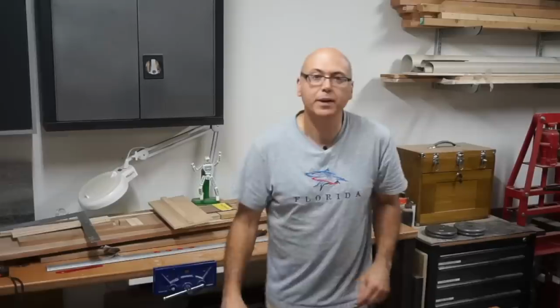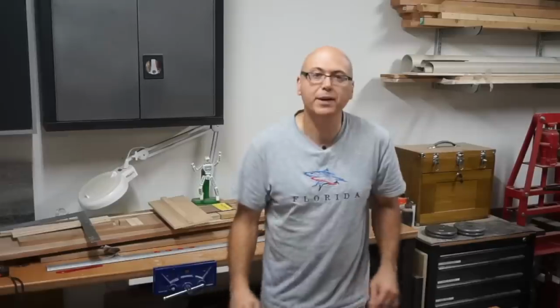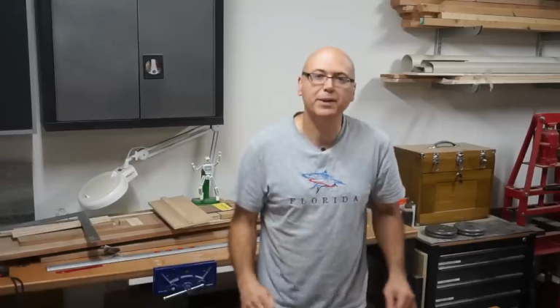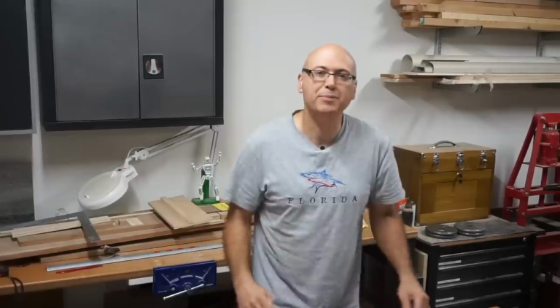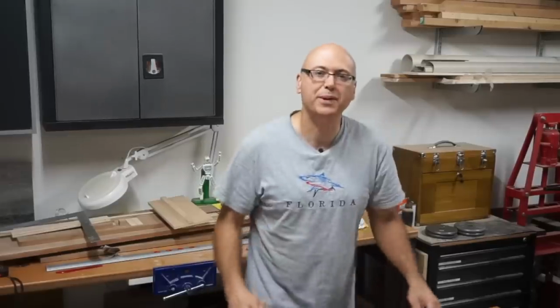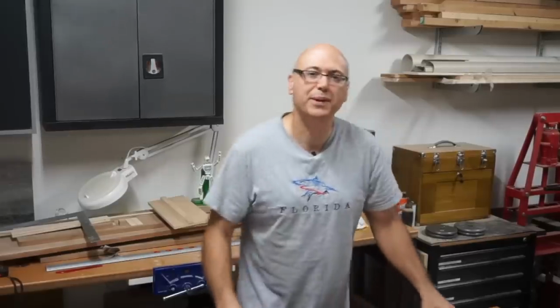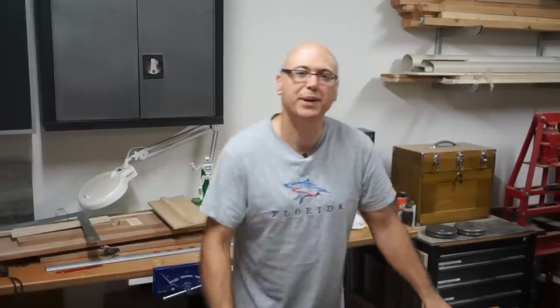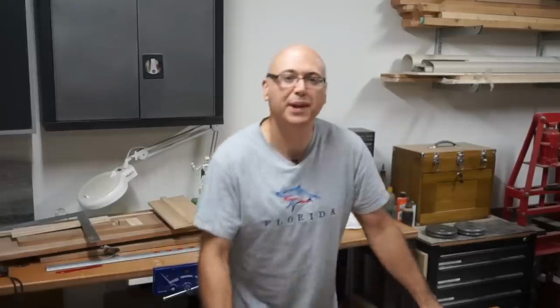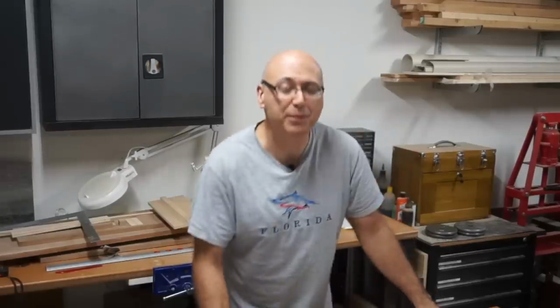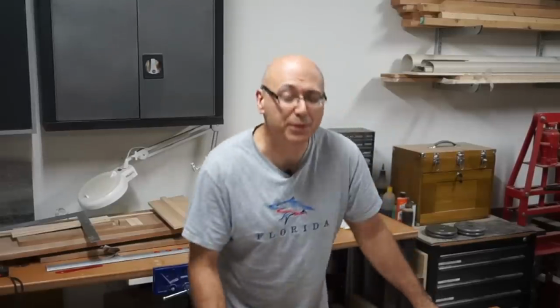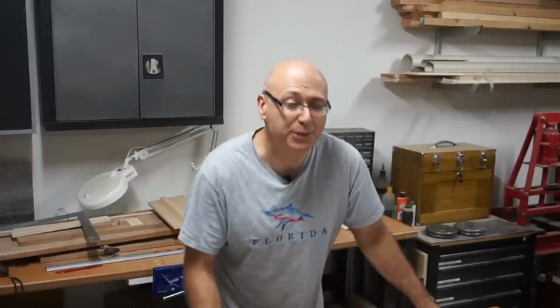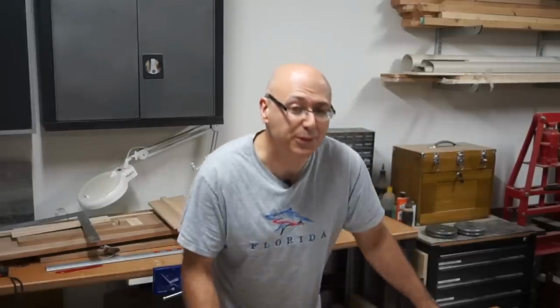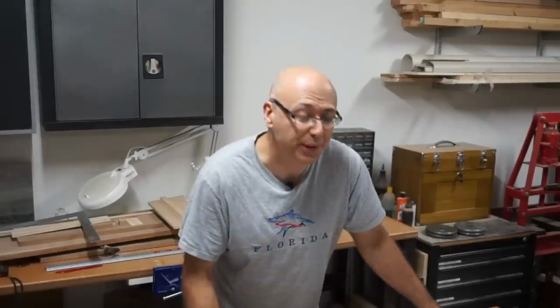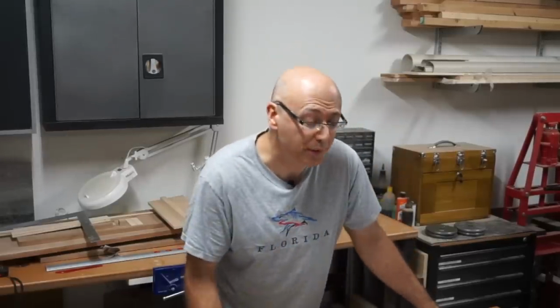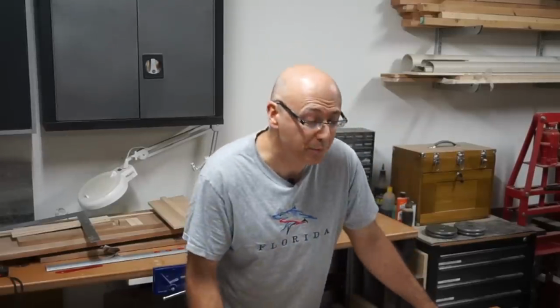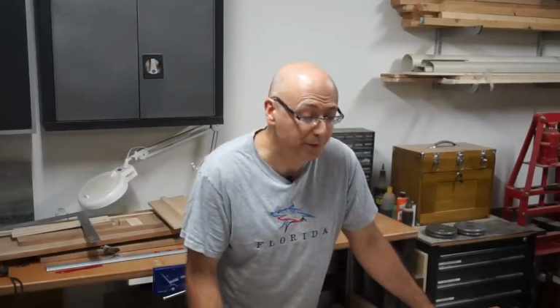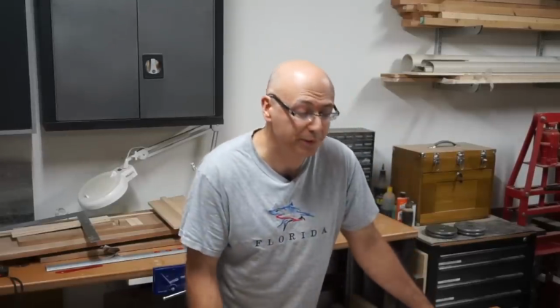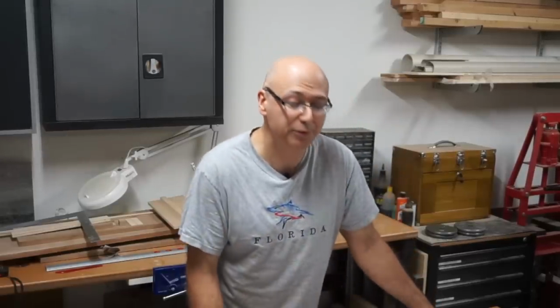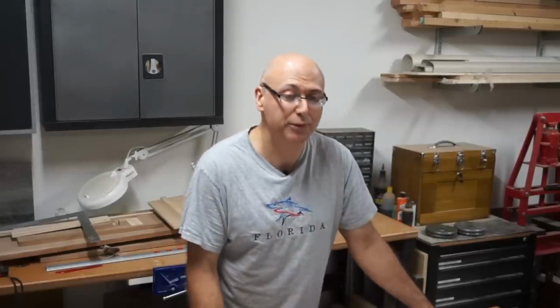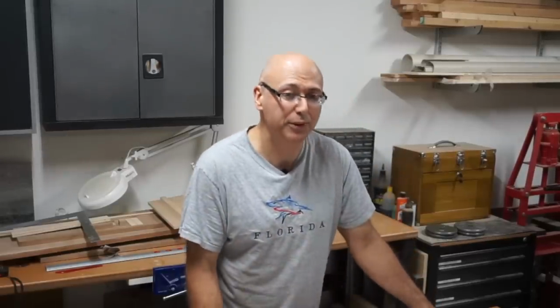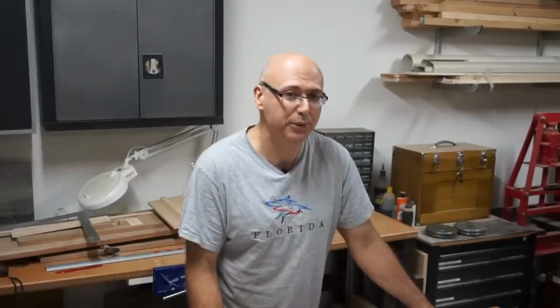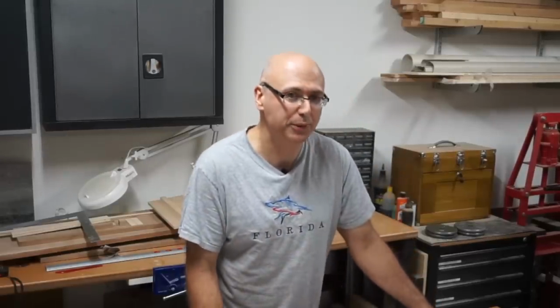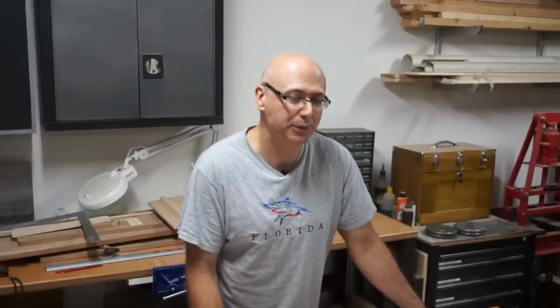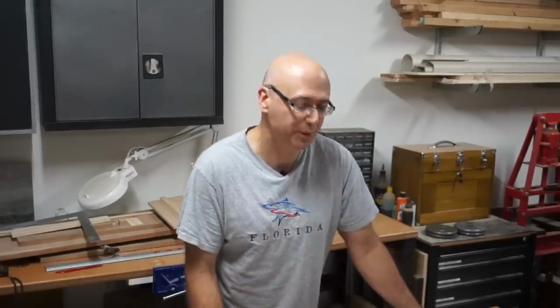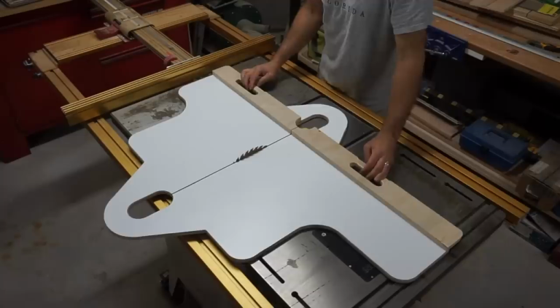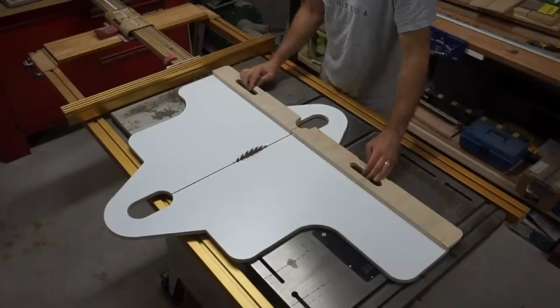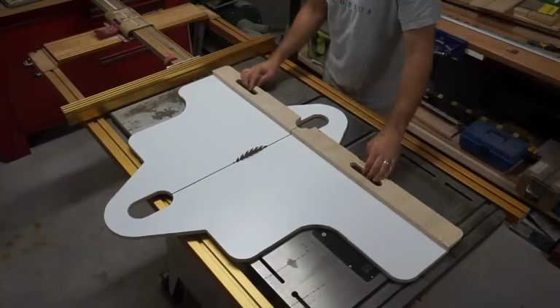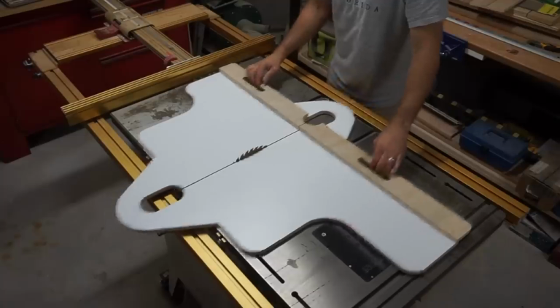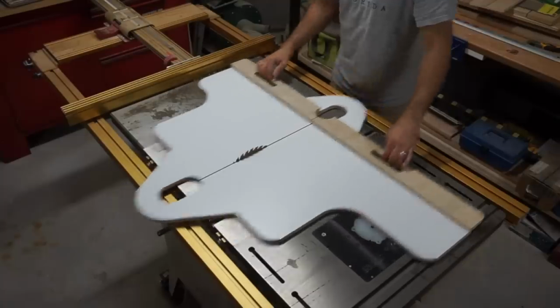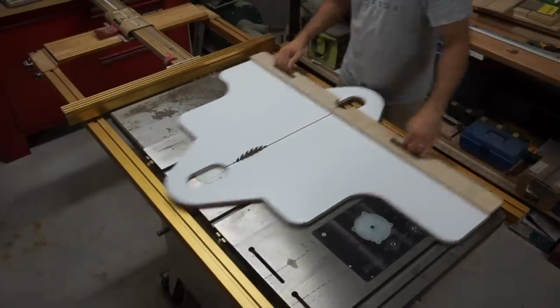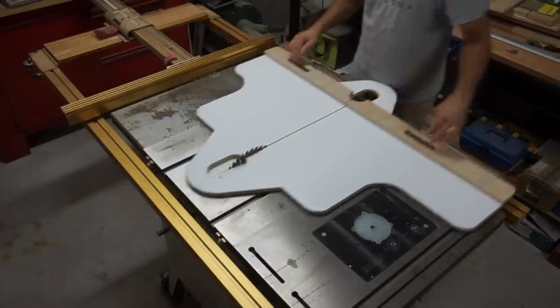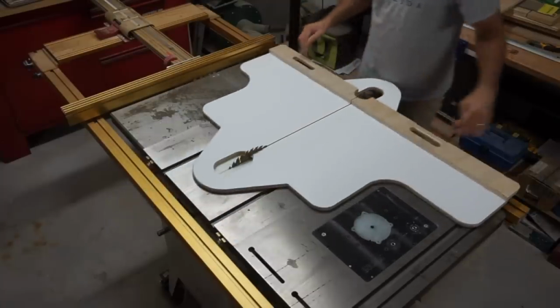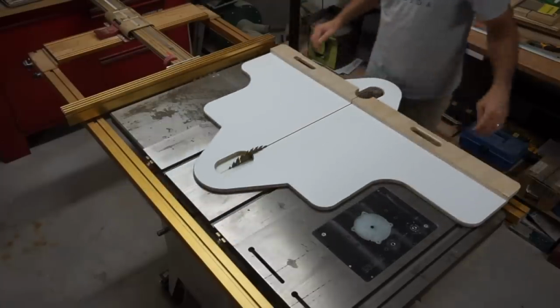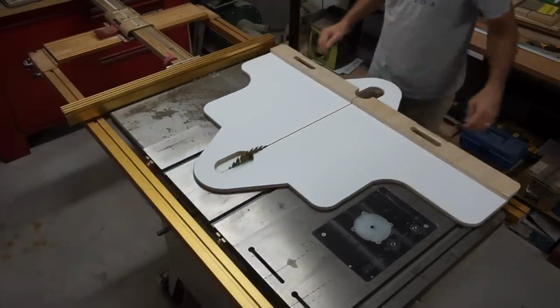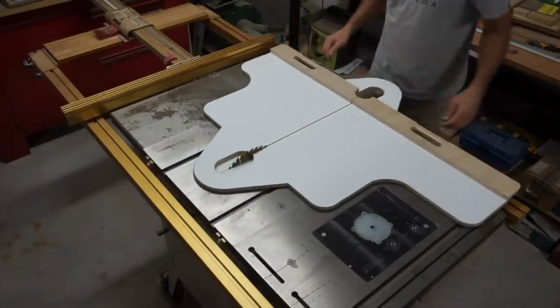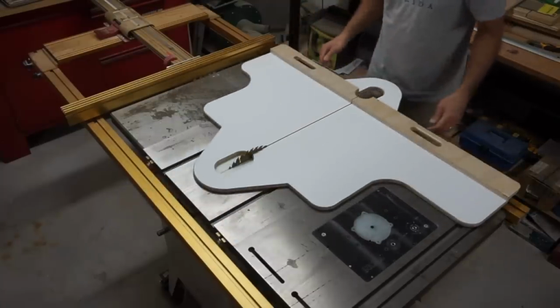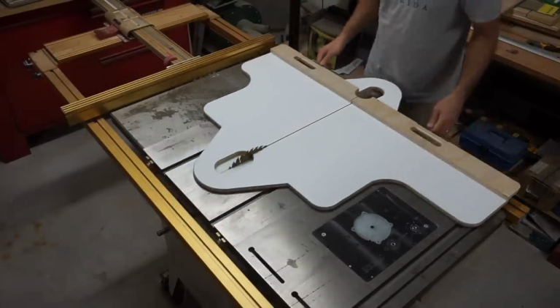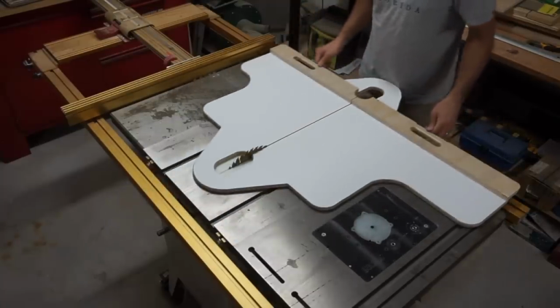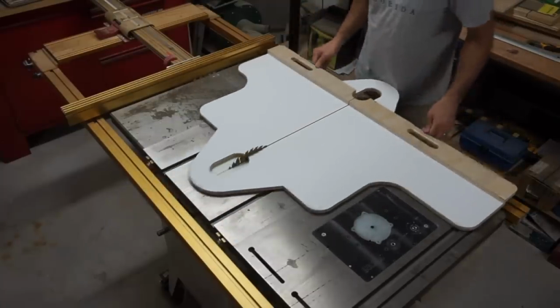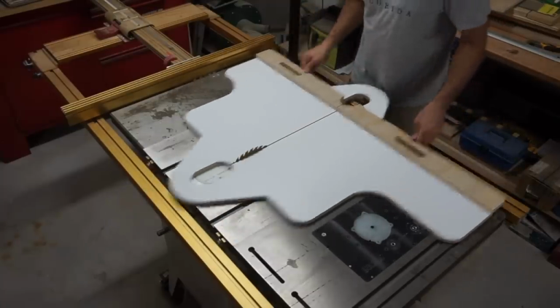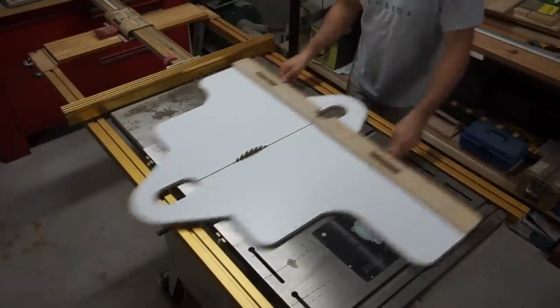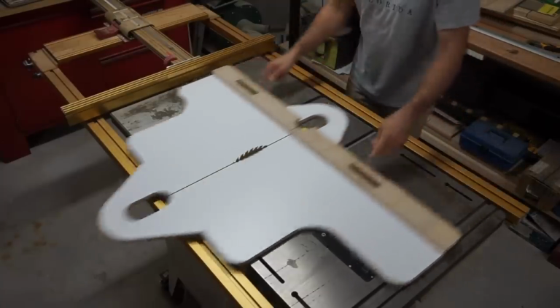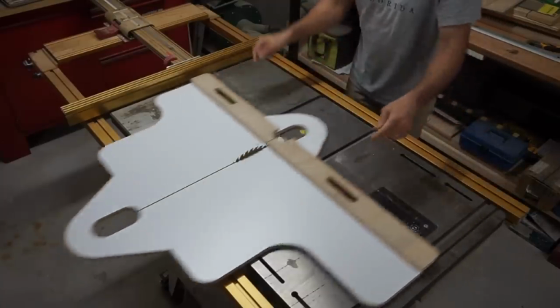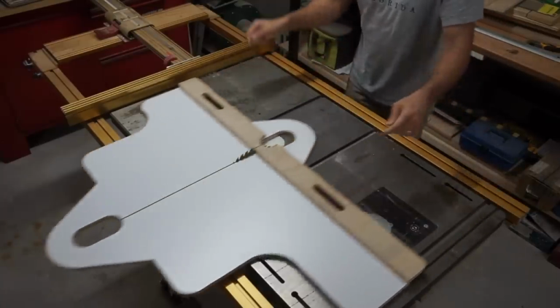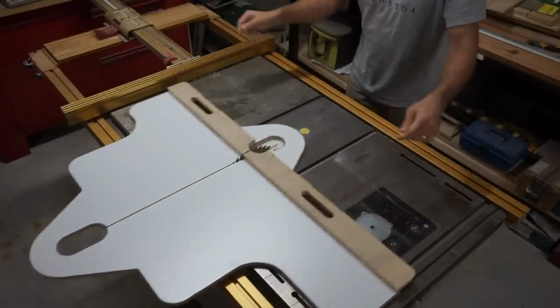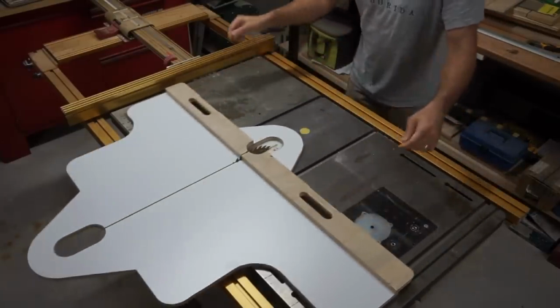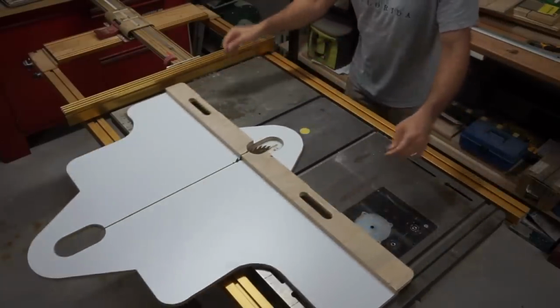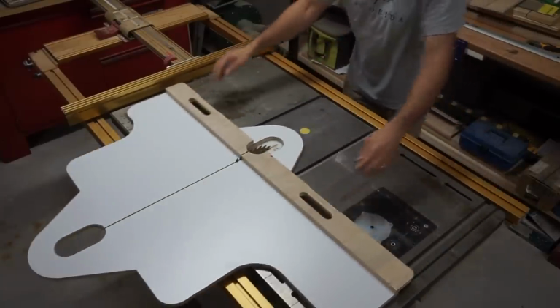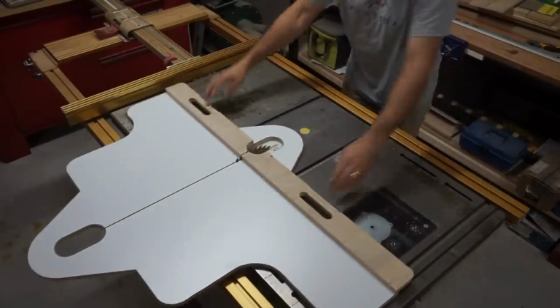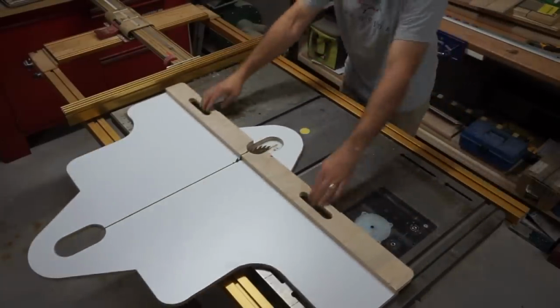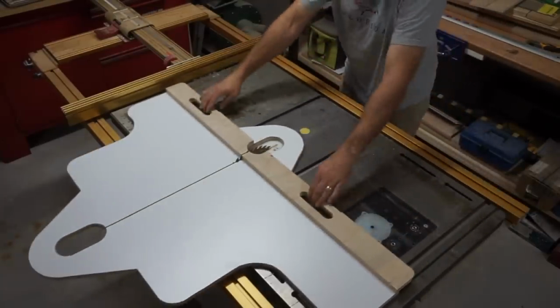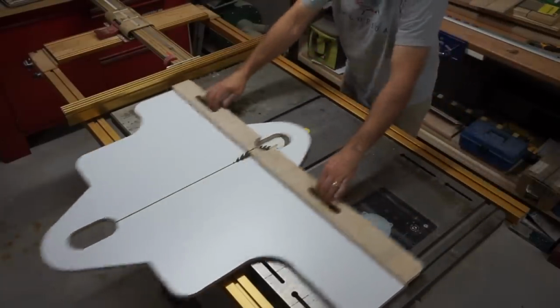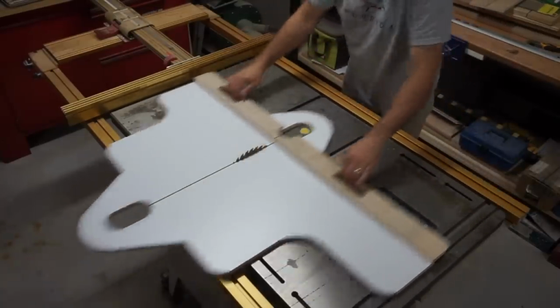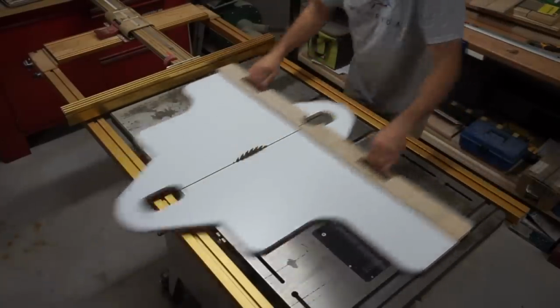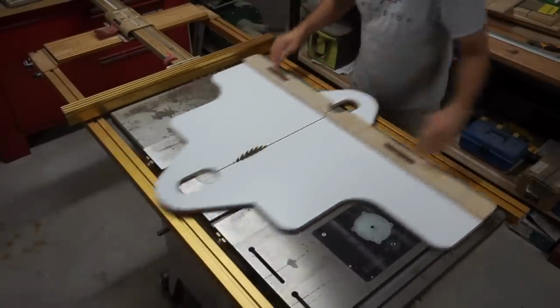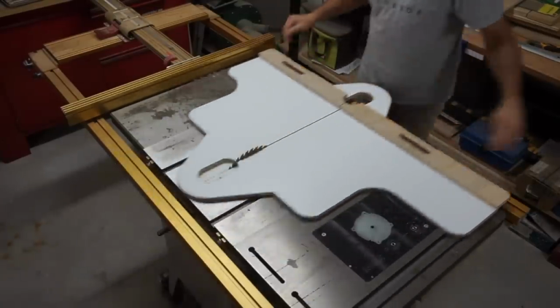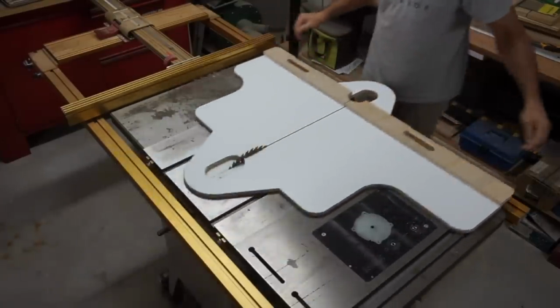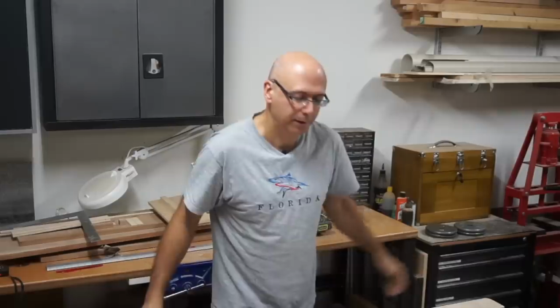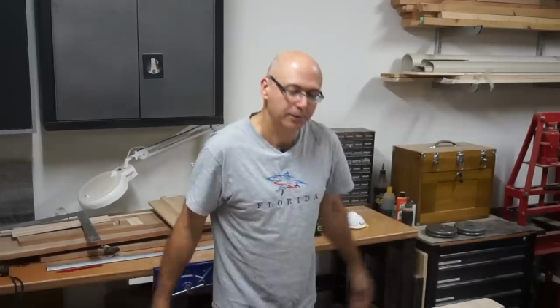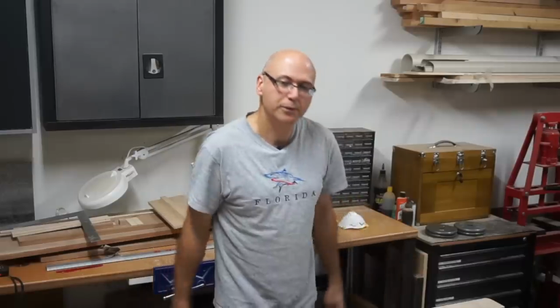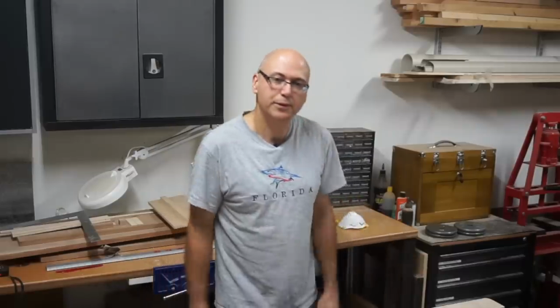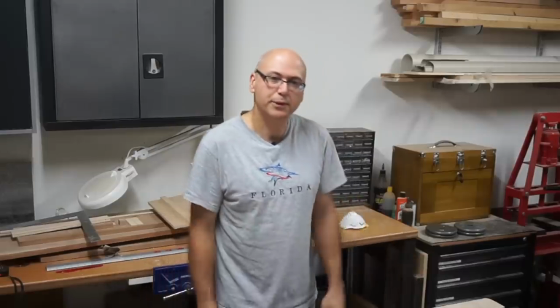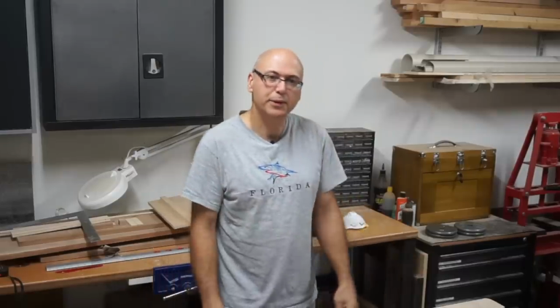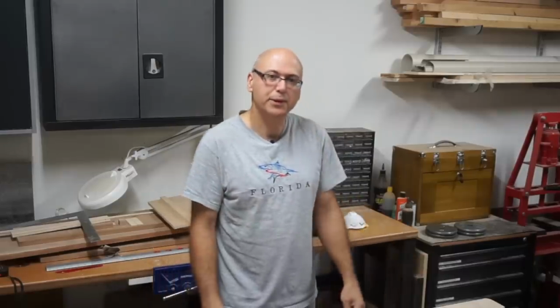Hi, I'm Mike, and I'm going to show you how I built this very cool table saw sled. So stick around.